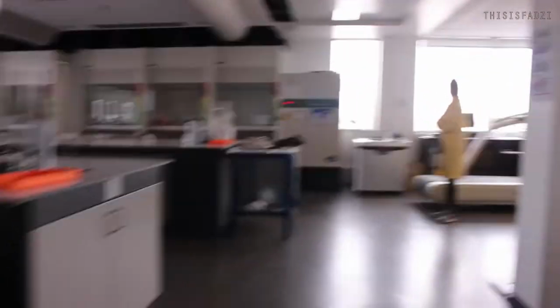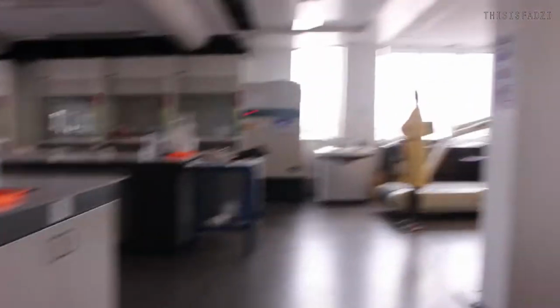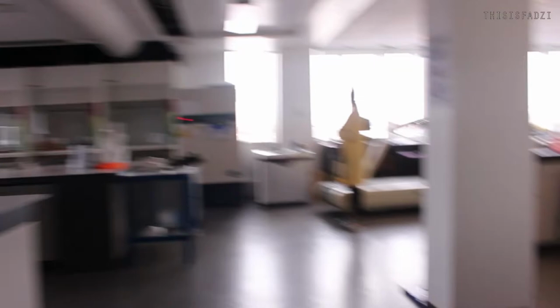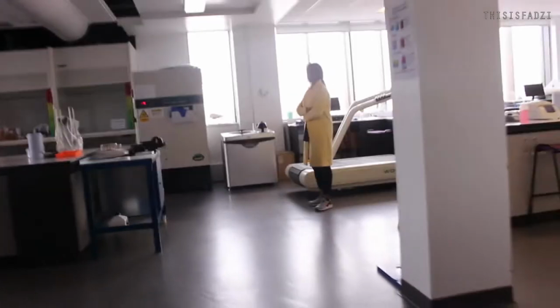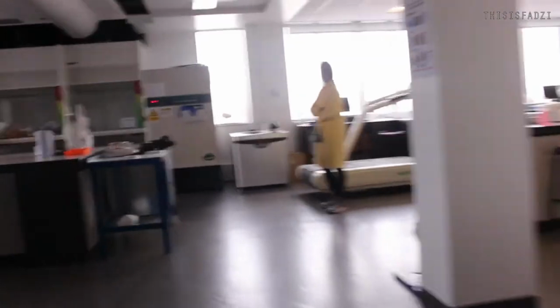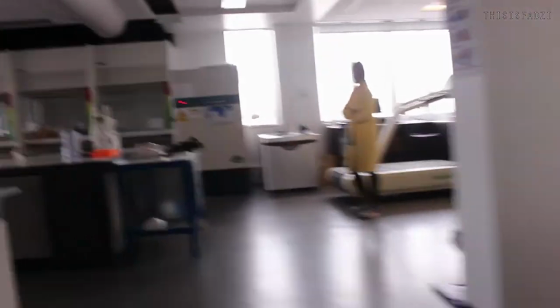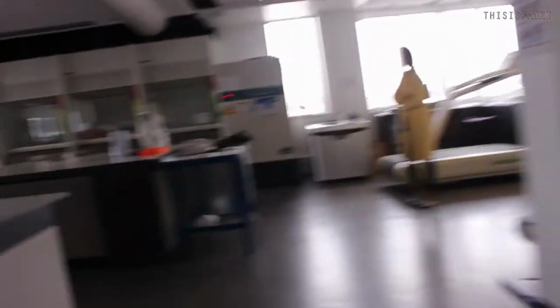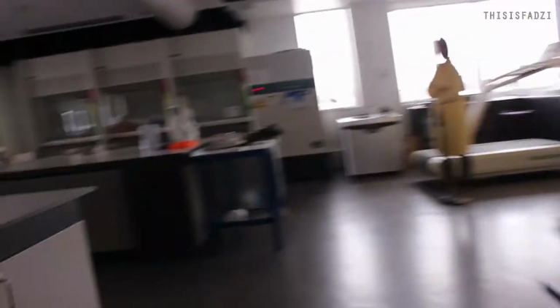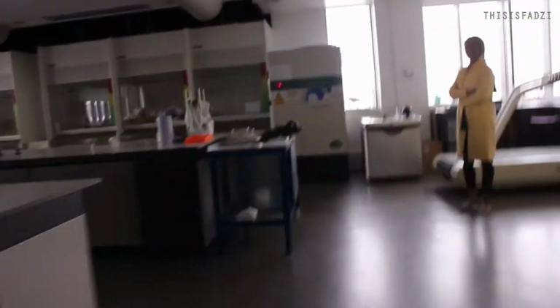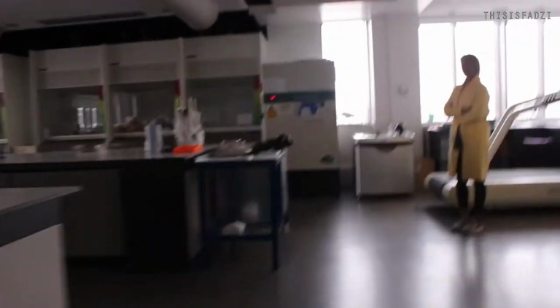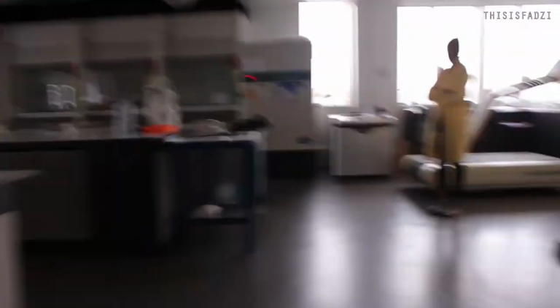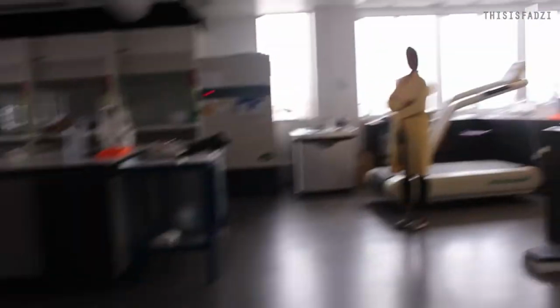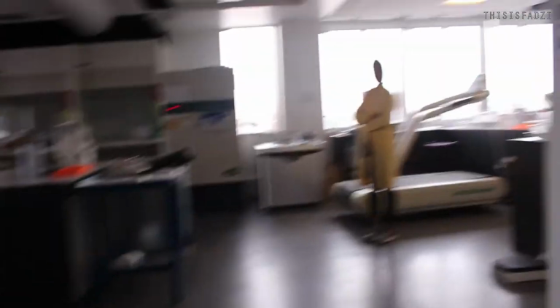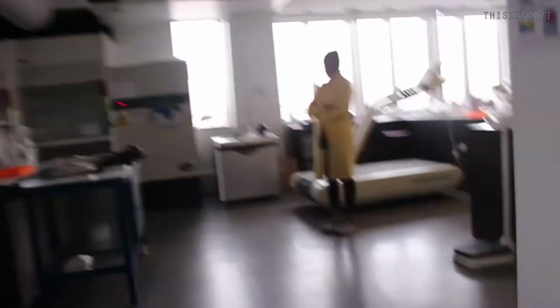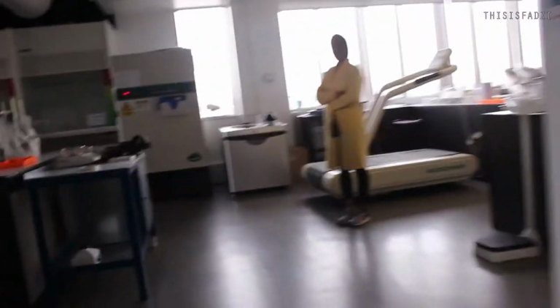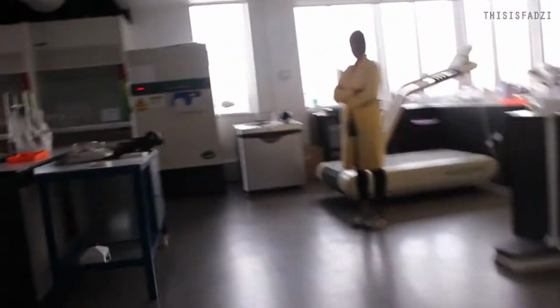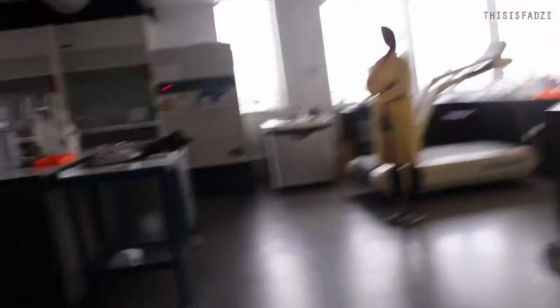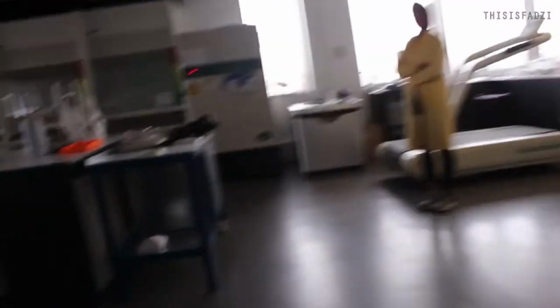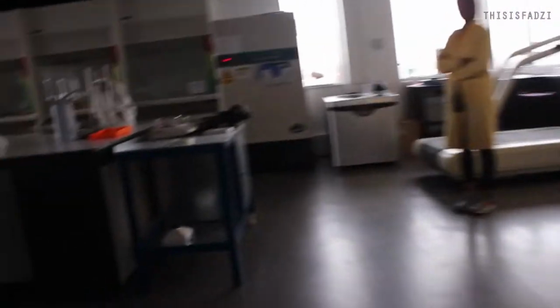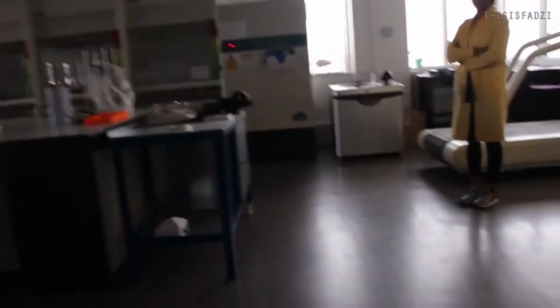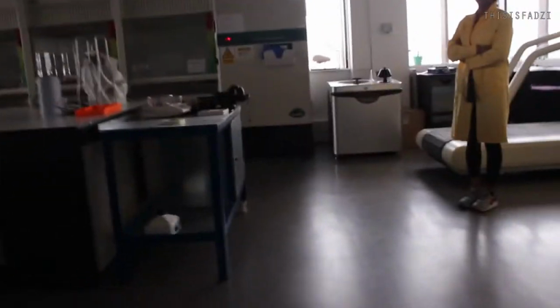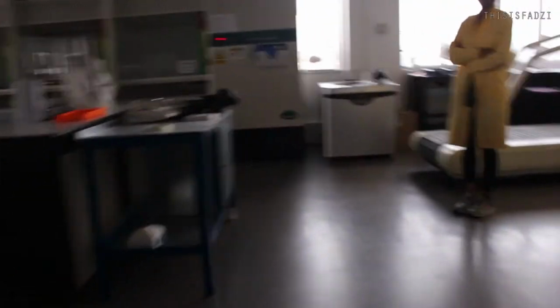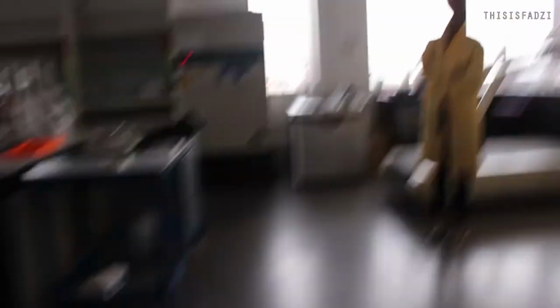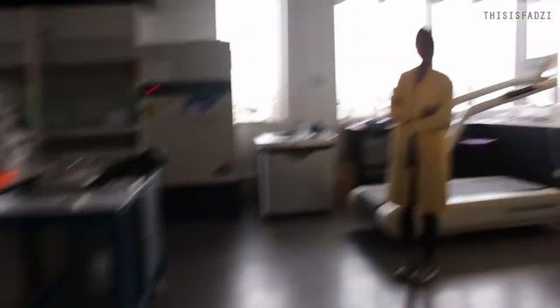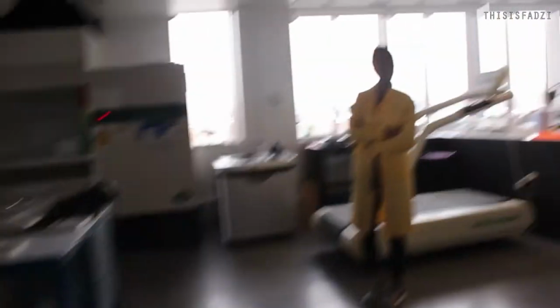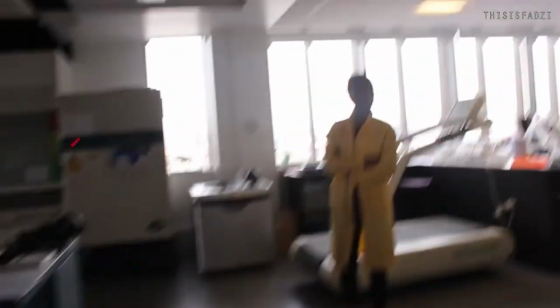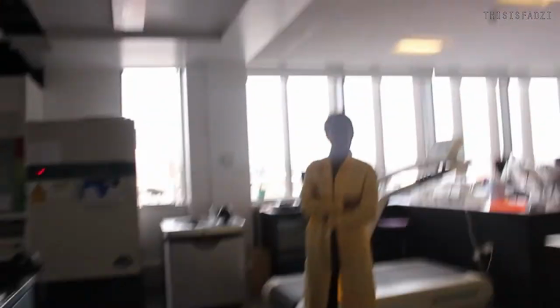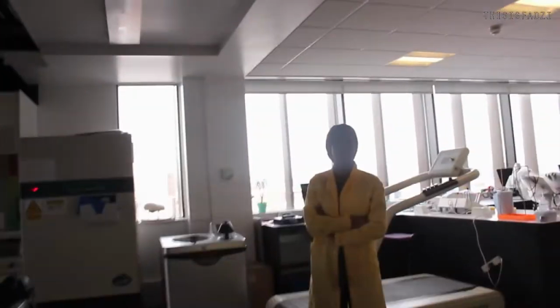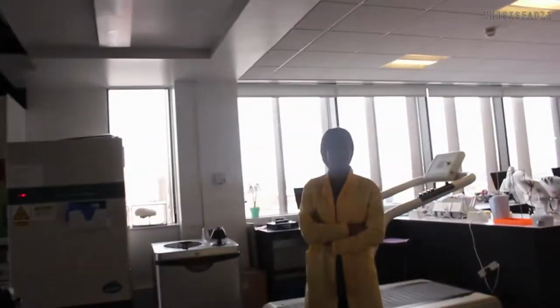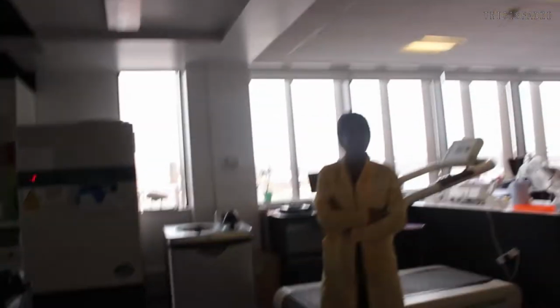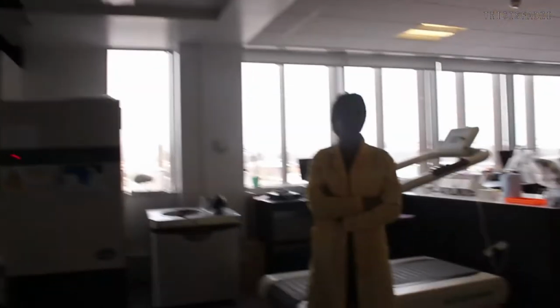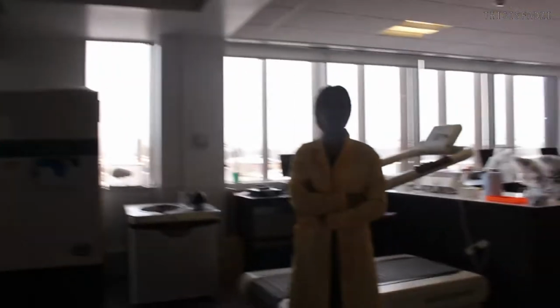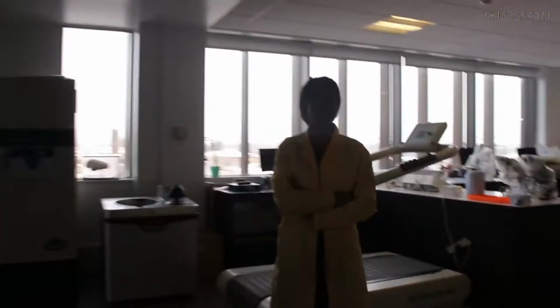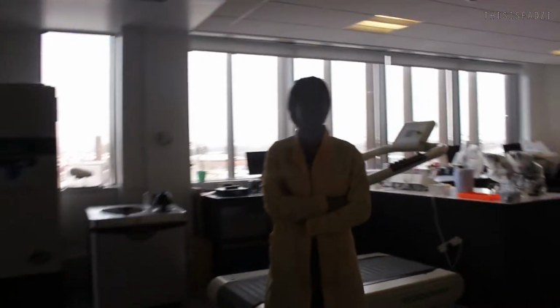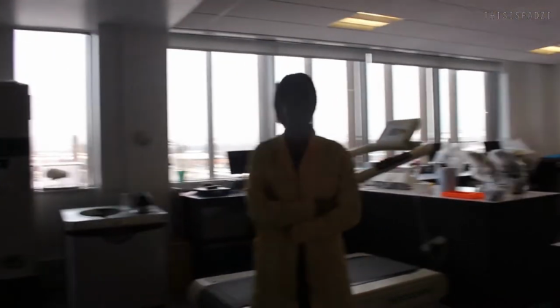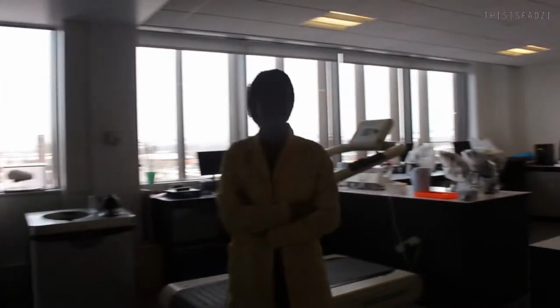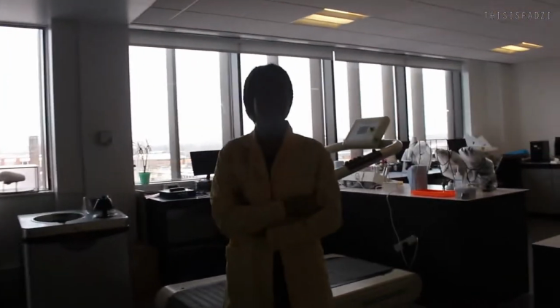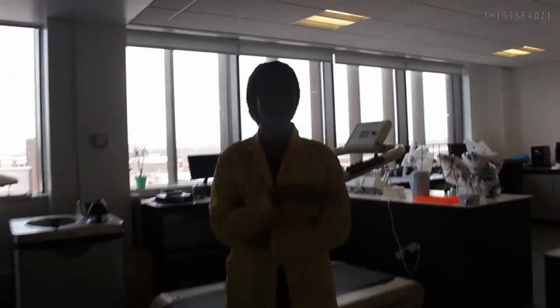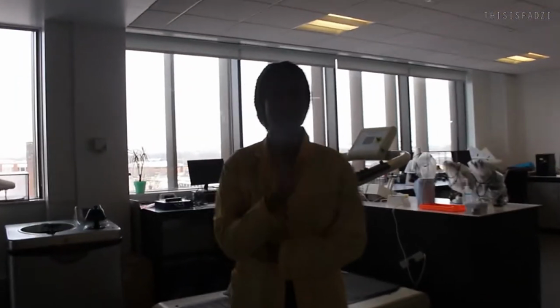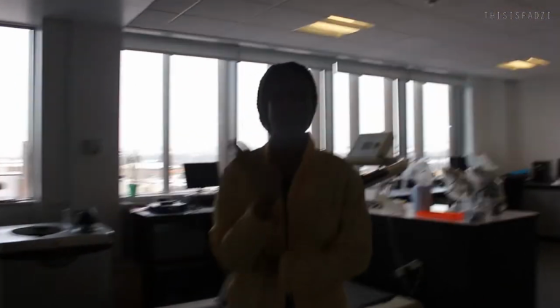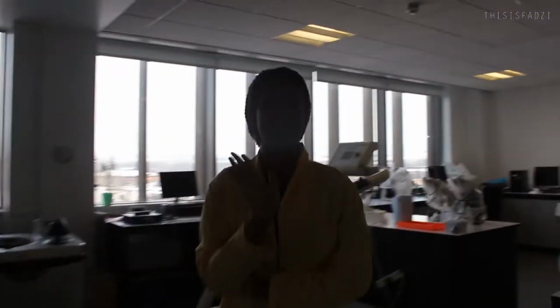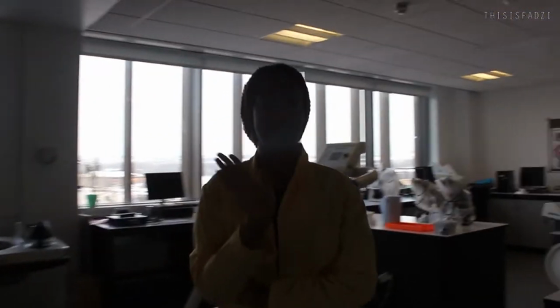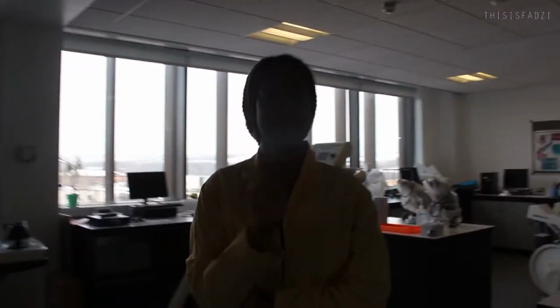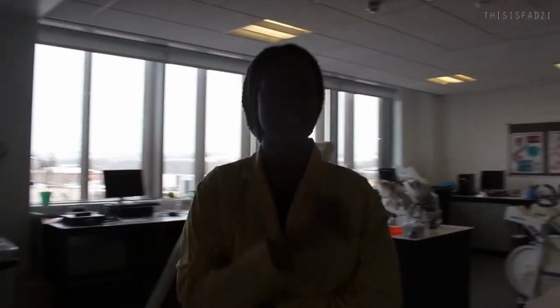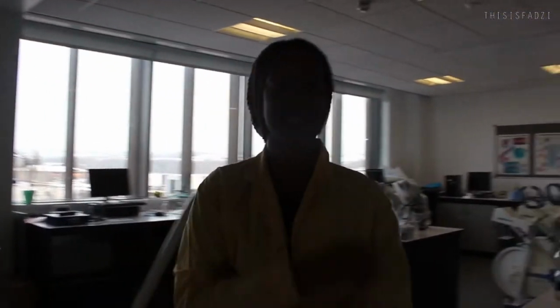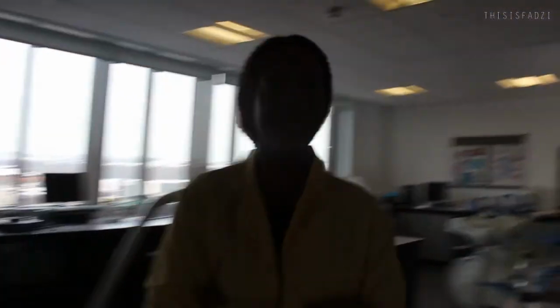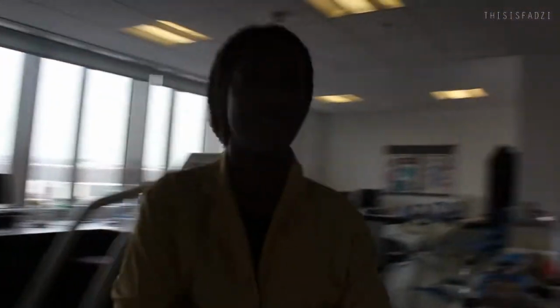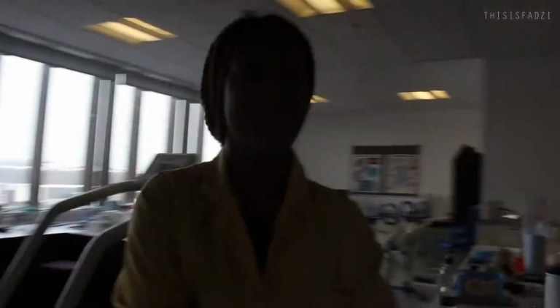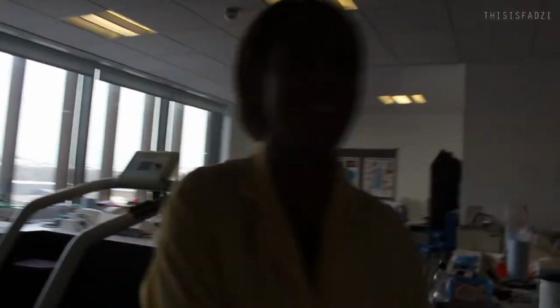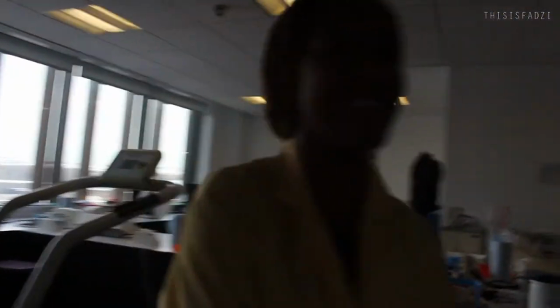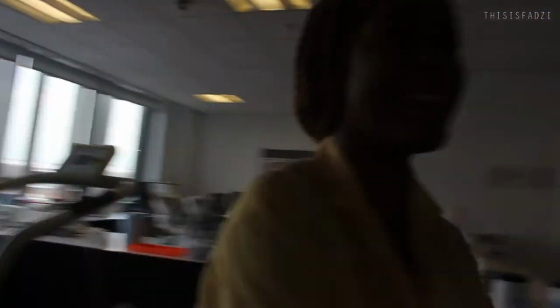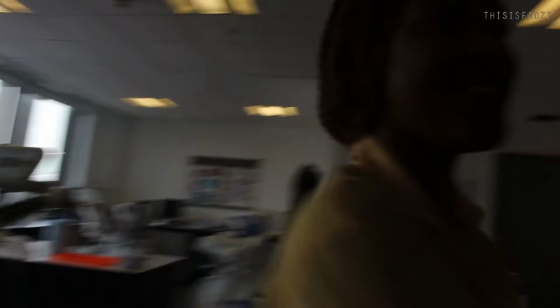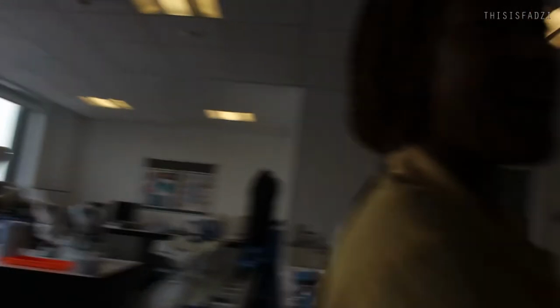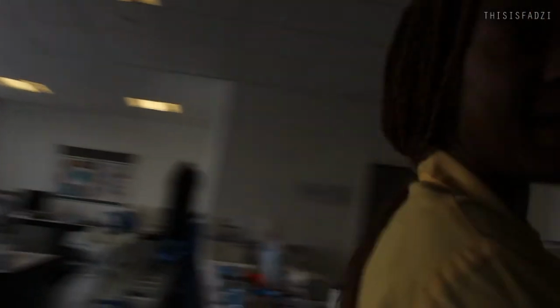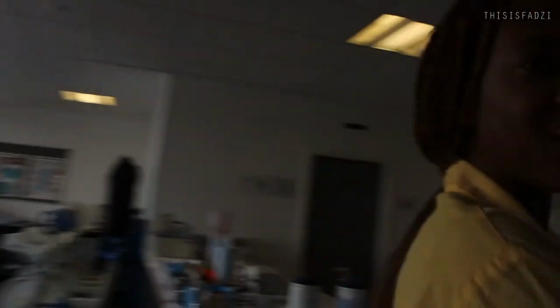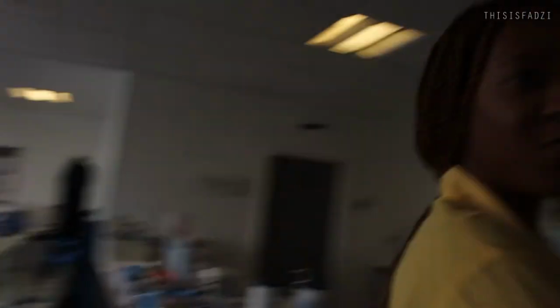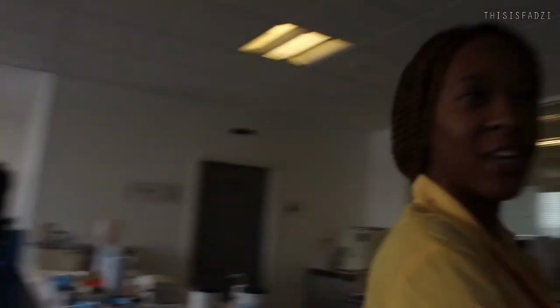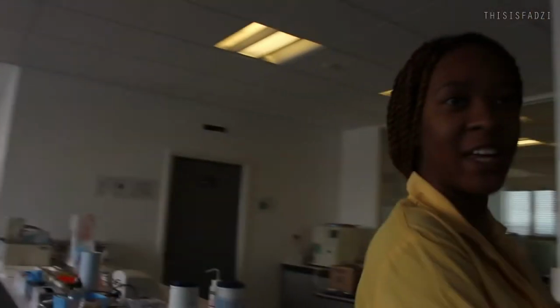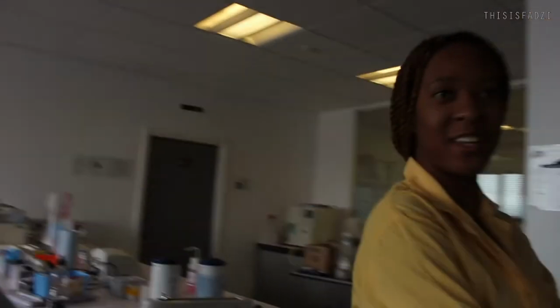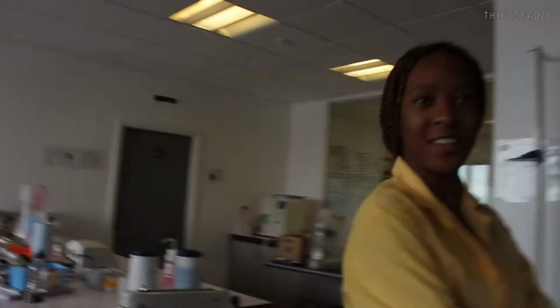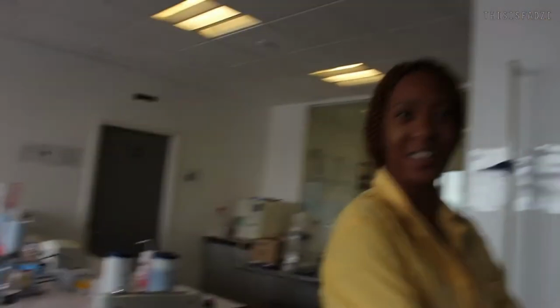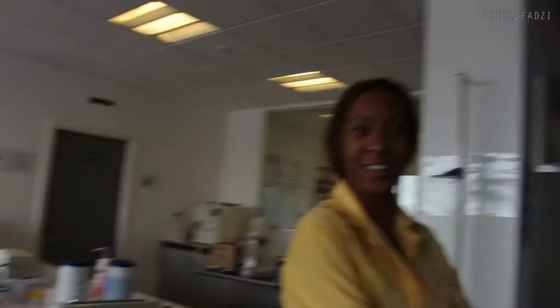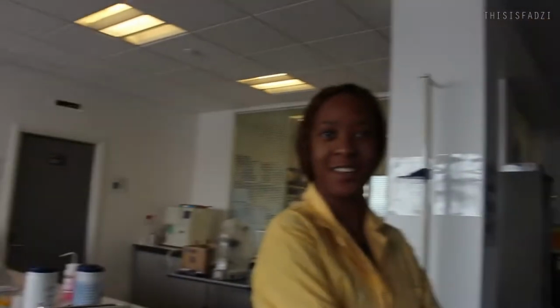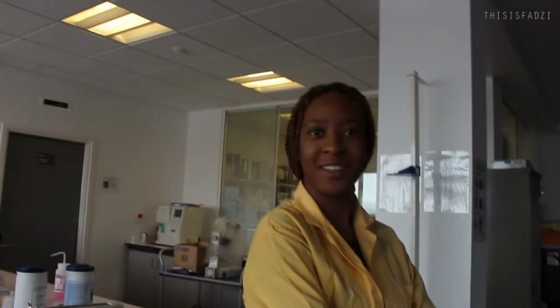Hey Anita. Say hi to the vlog. Wait, there's no light.